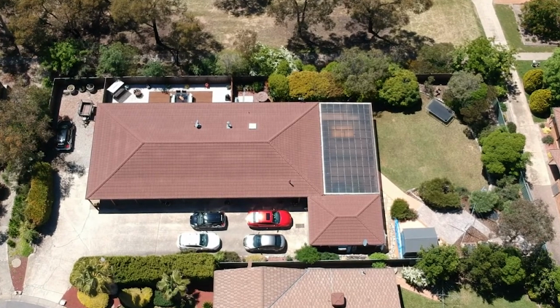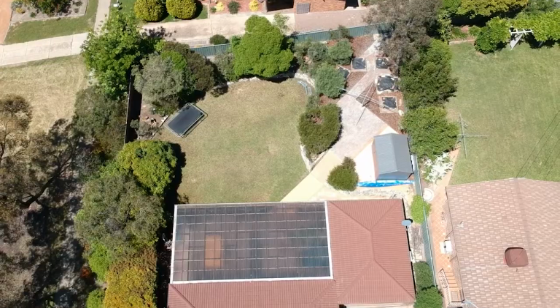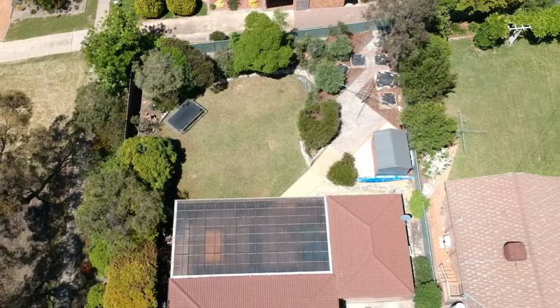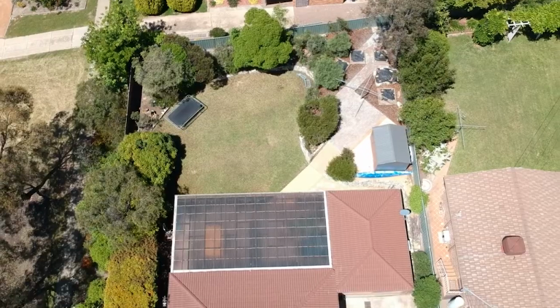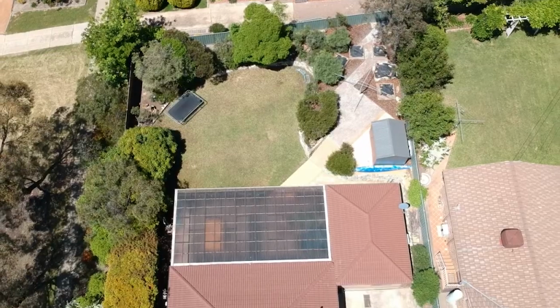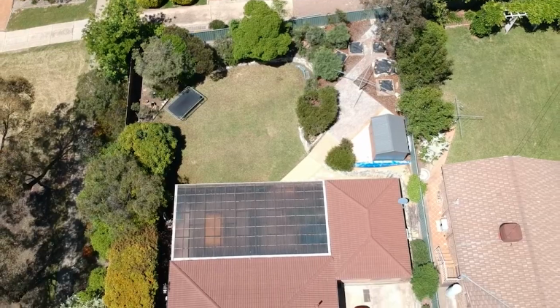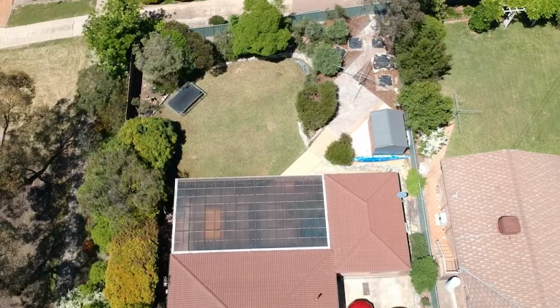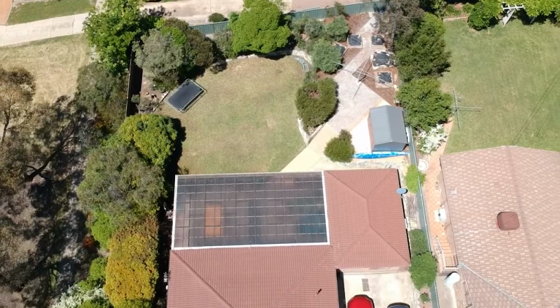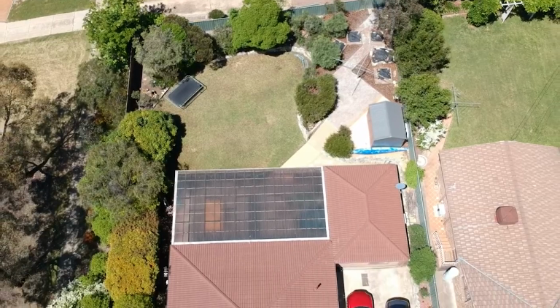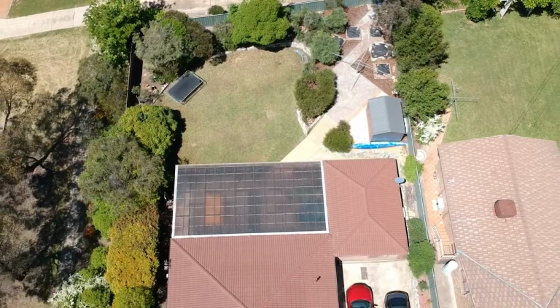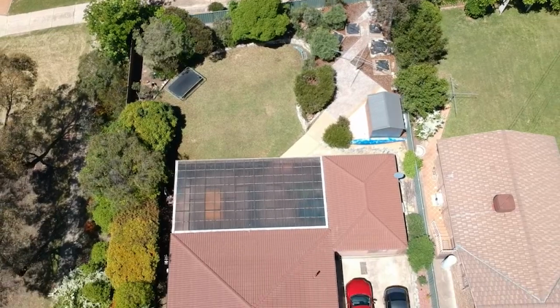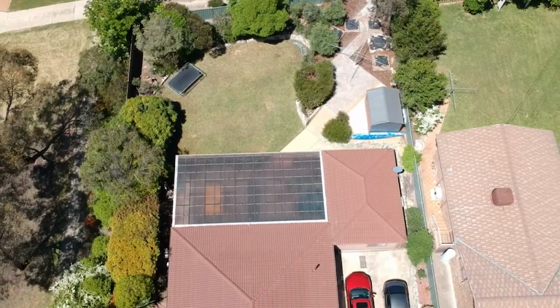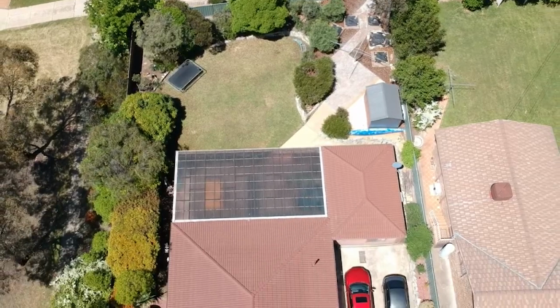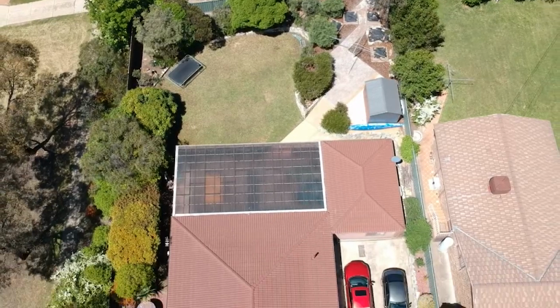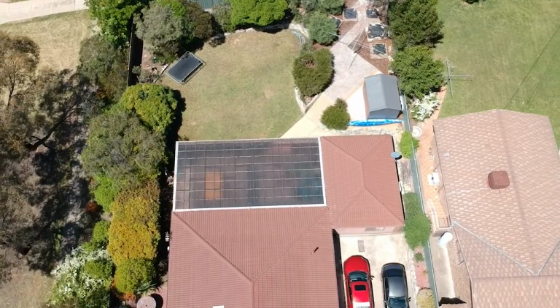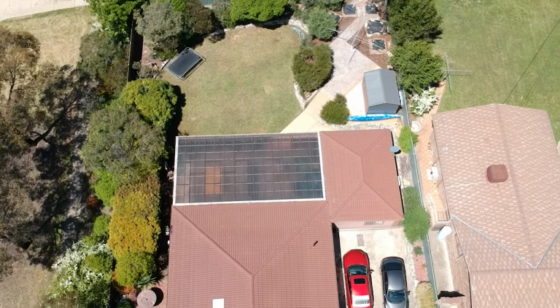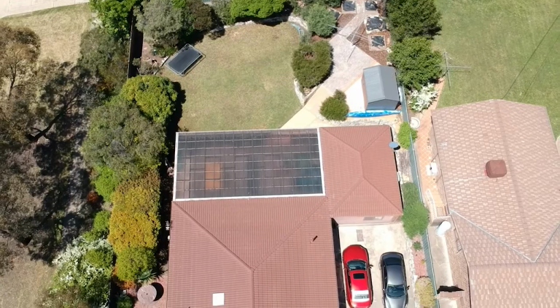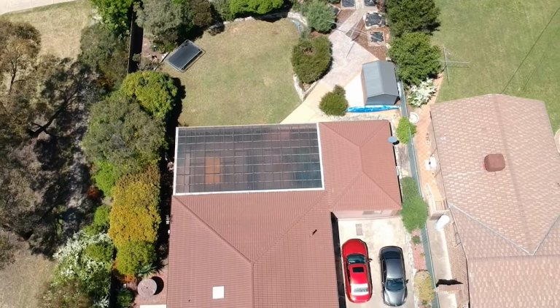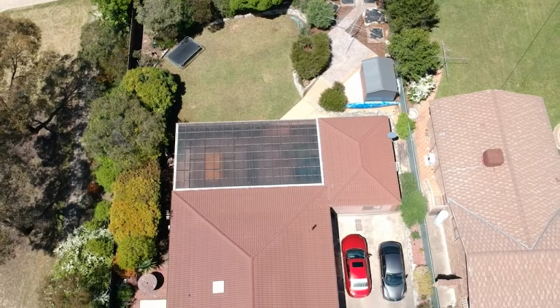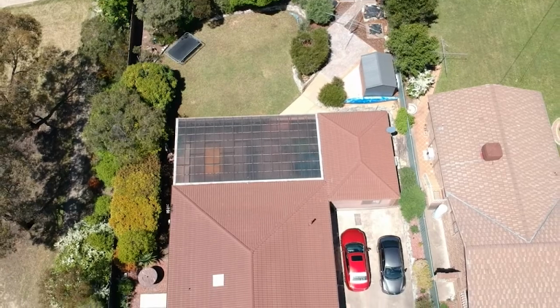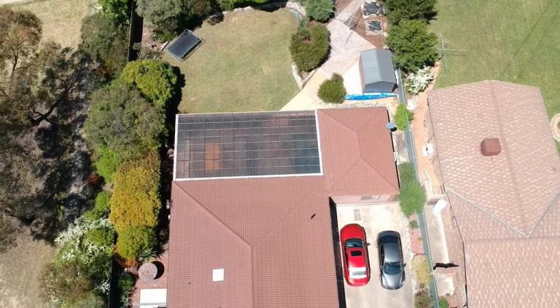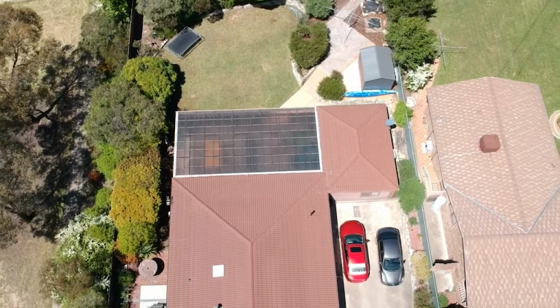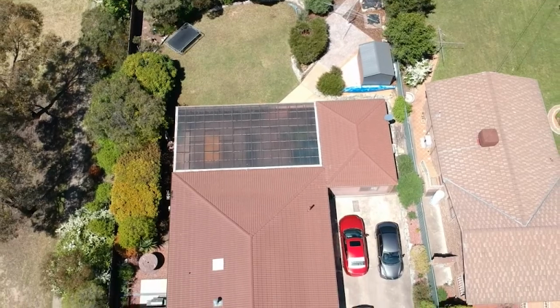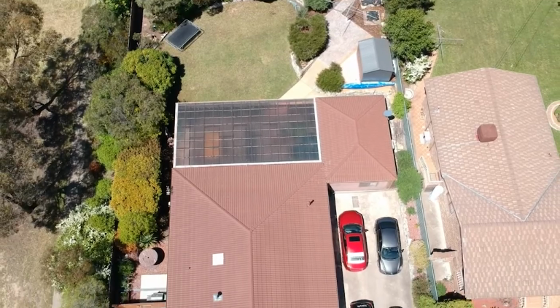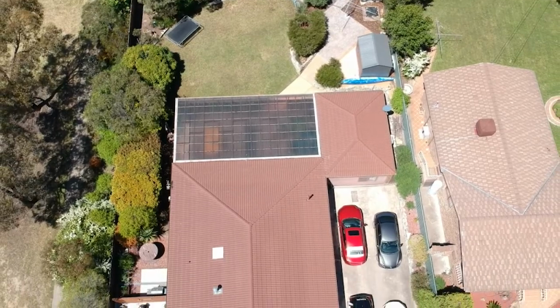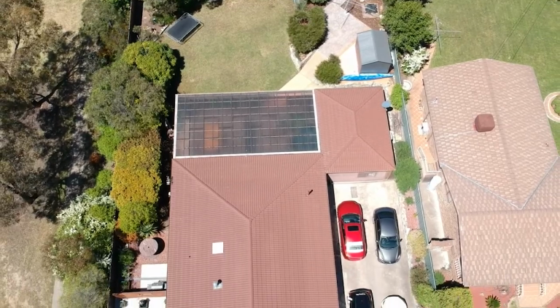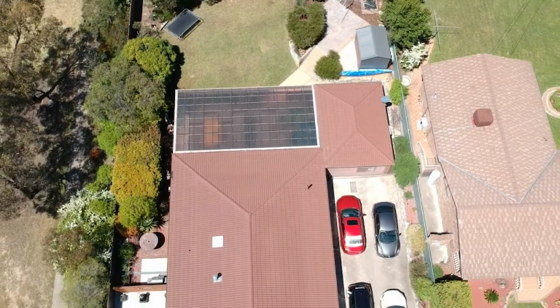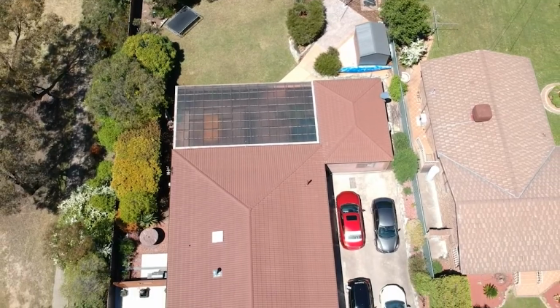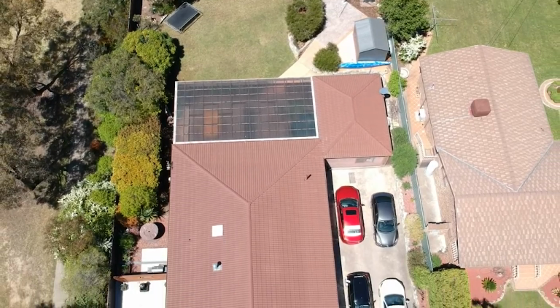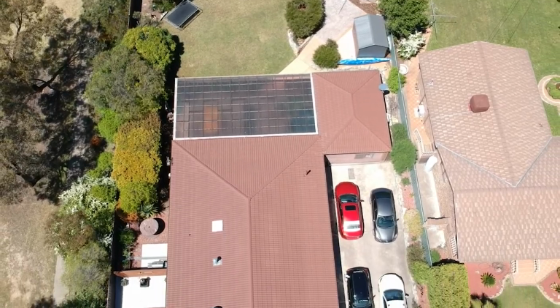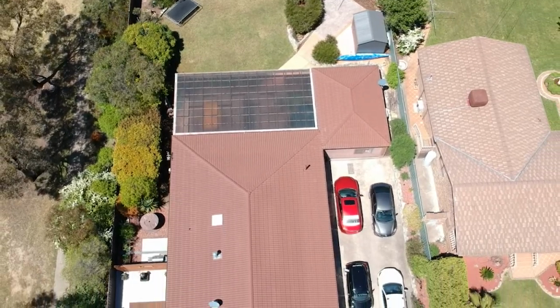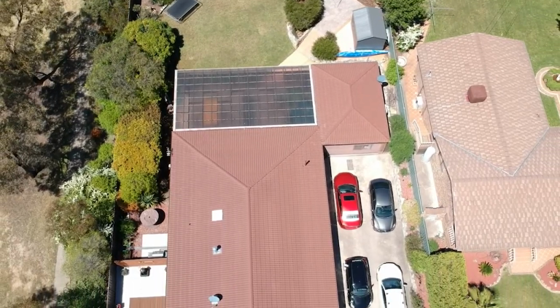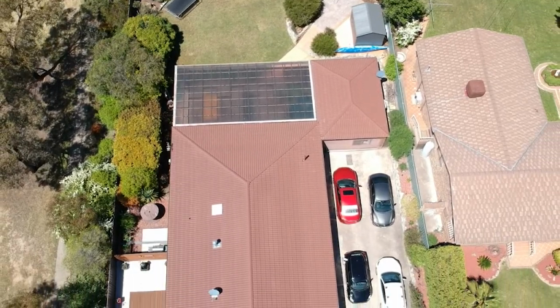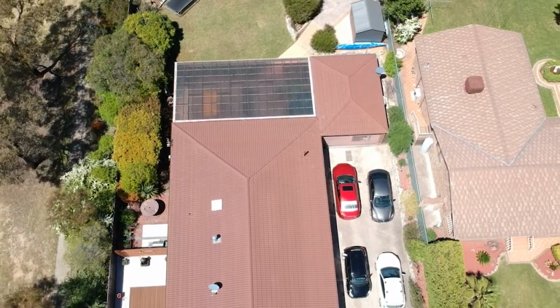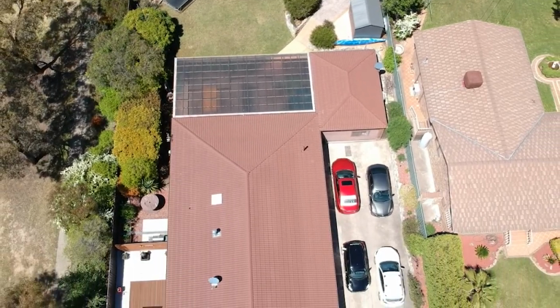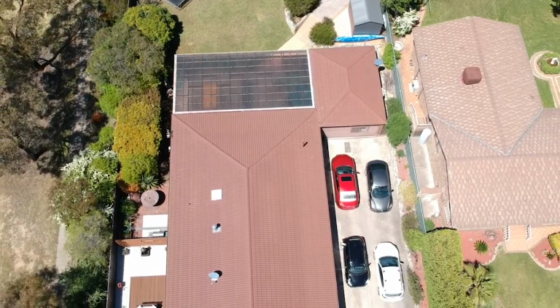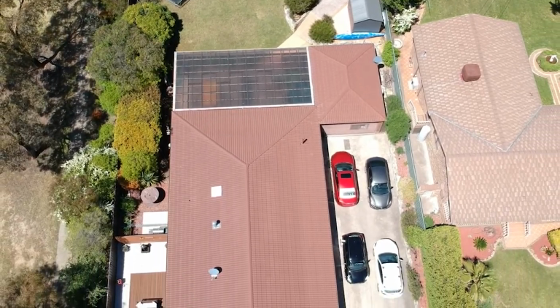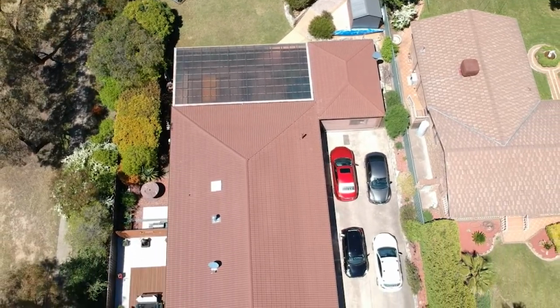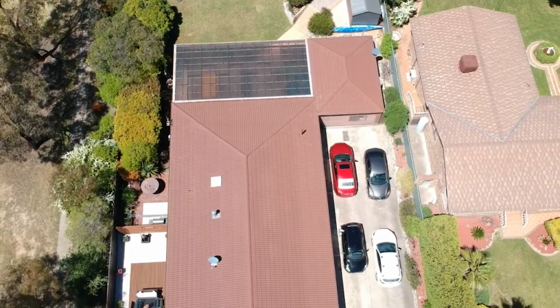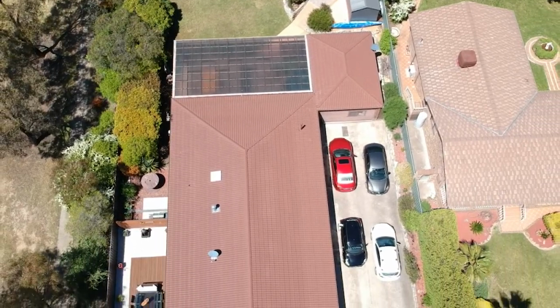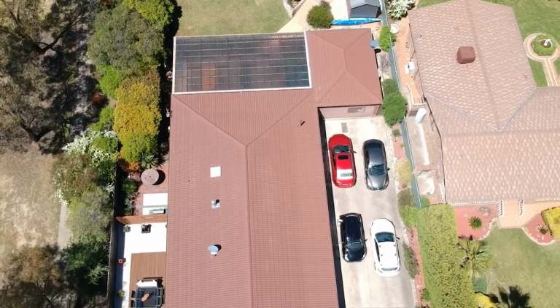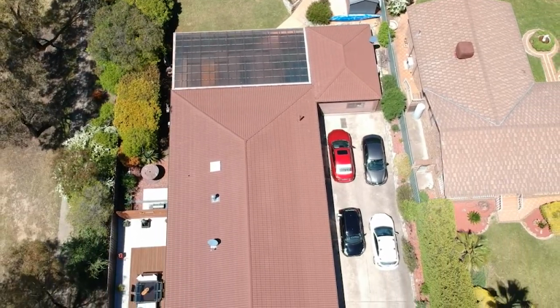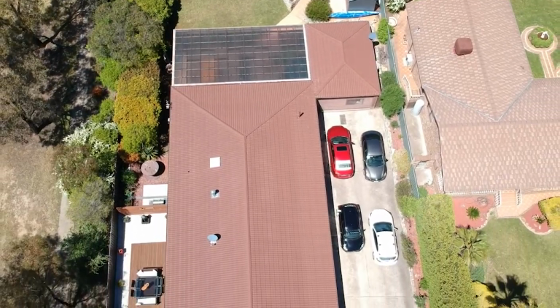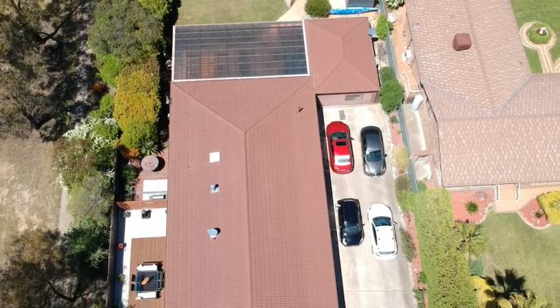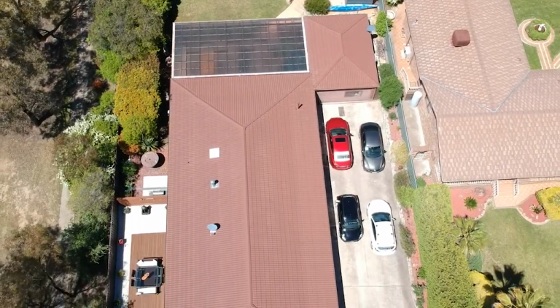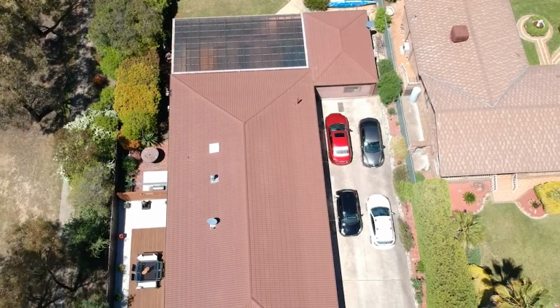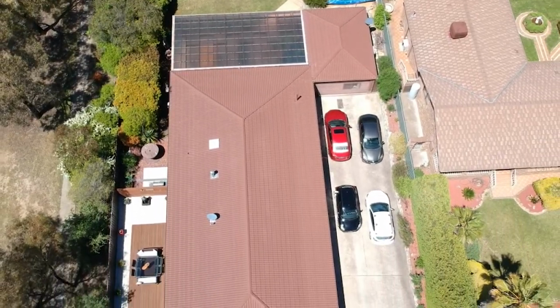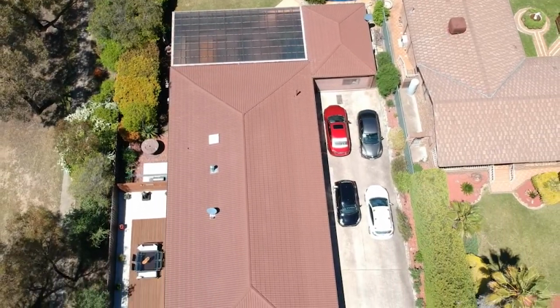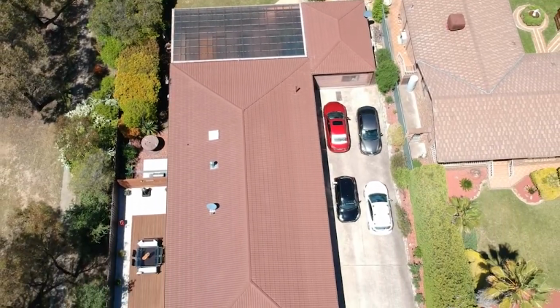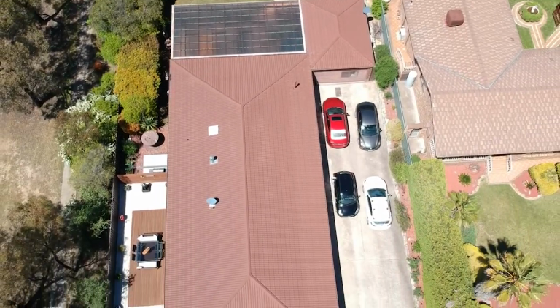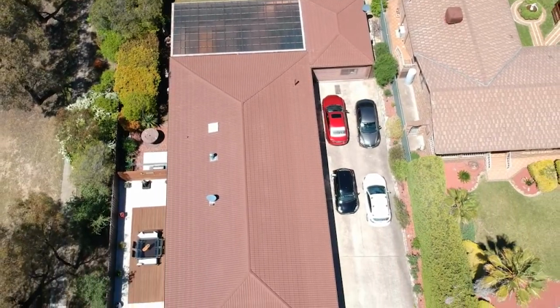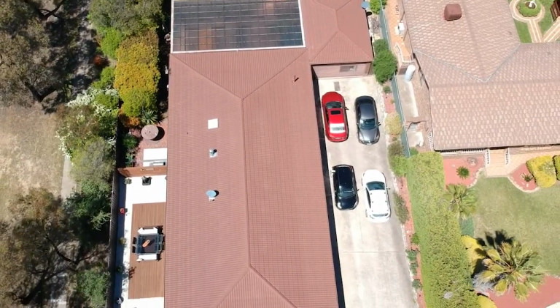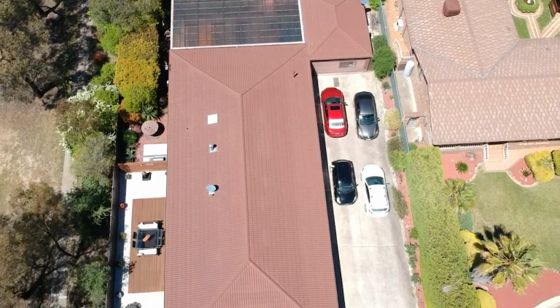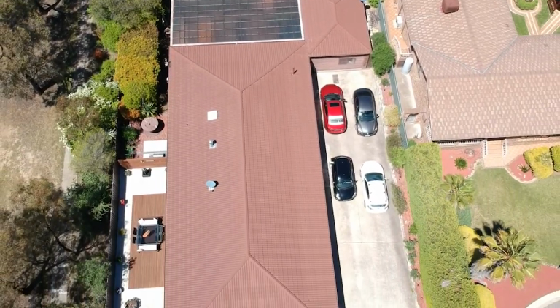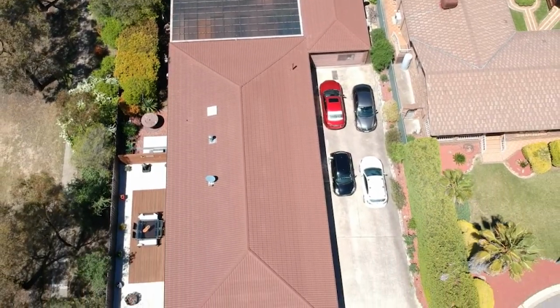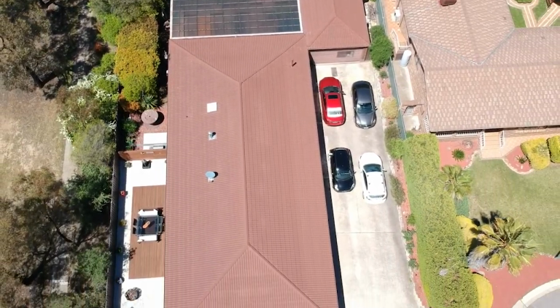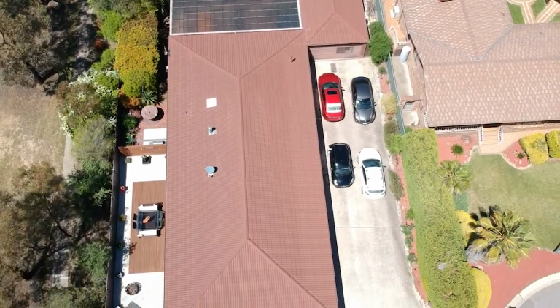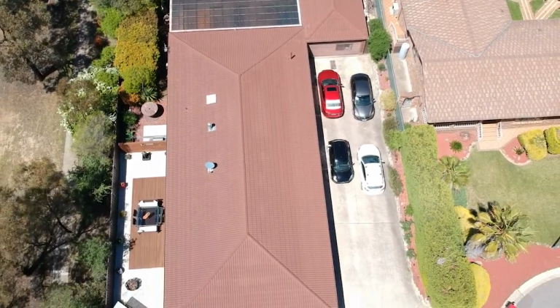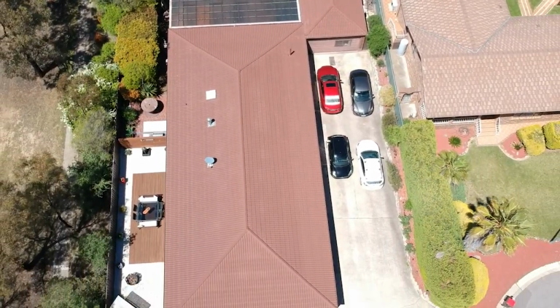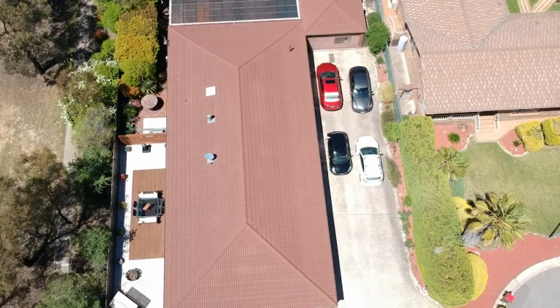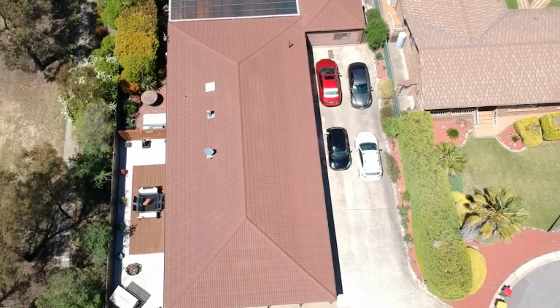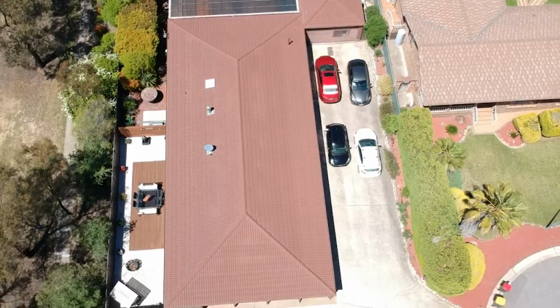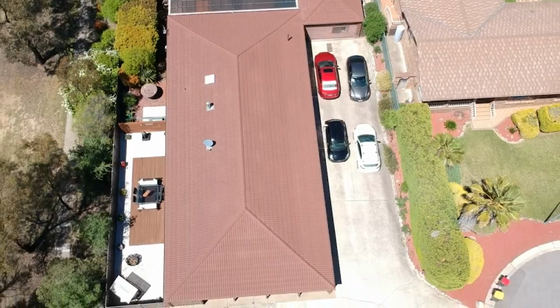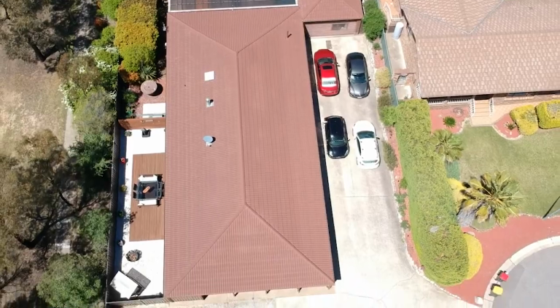Four or five bedrooms, depending on how you want to set it up, plus a large separate office, teenagers retreat, rumpus, or sixth bedroom.